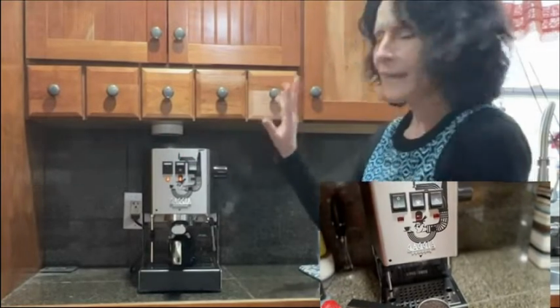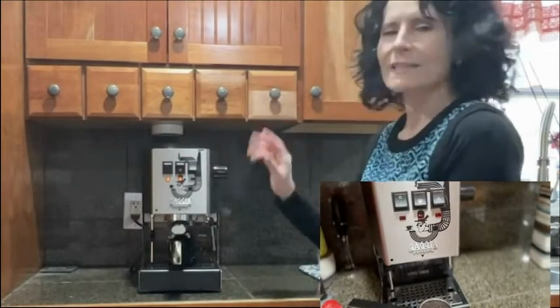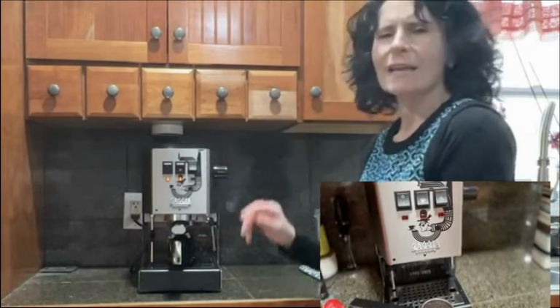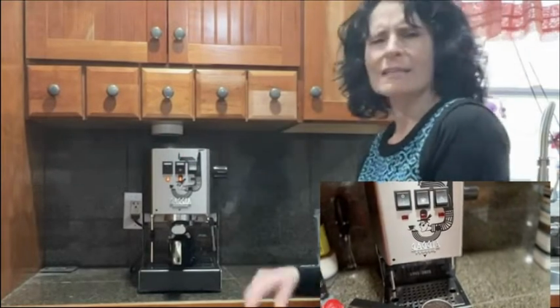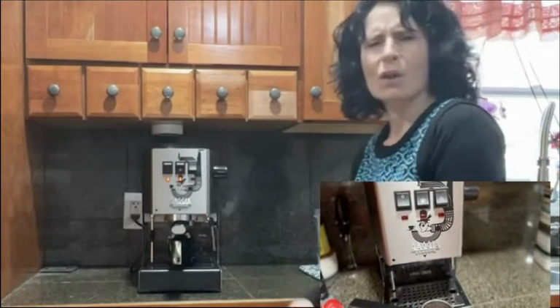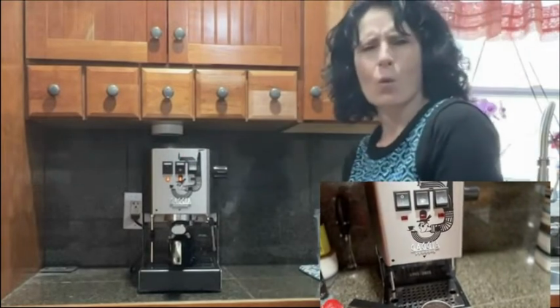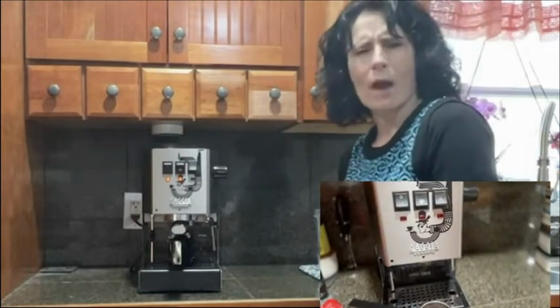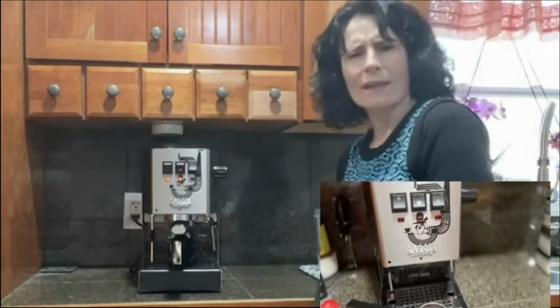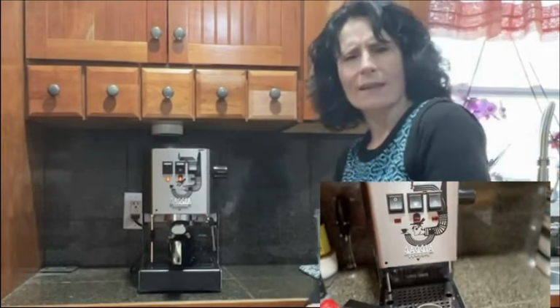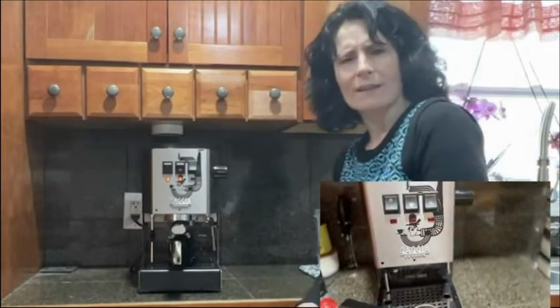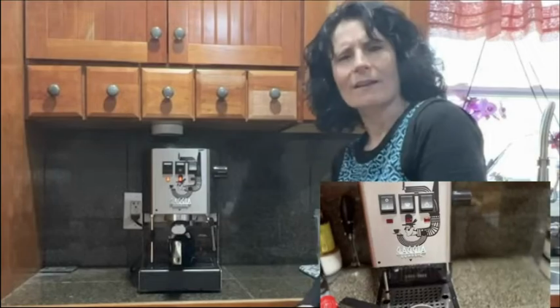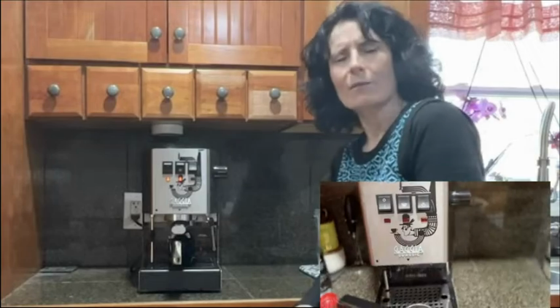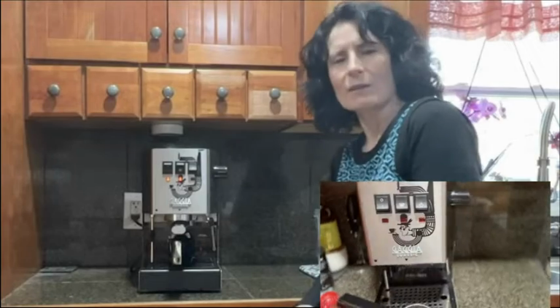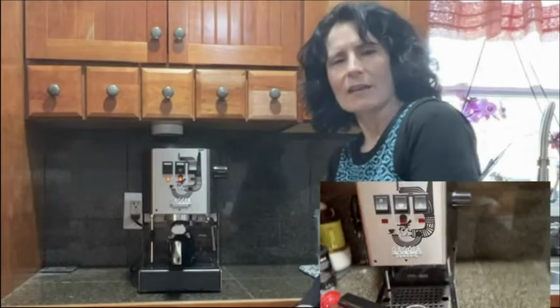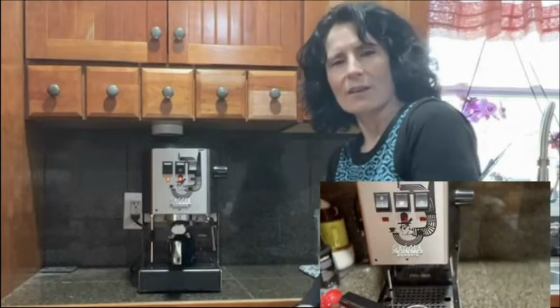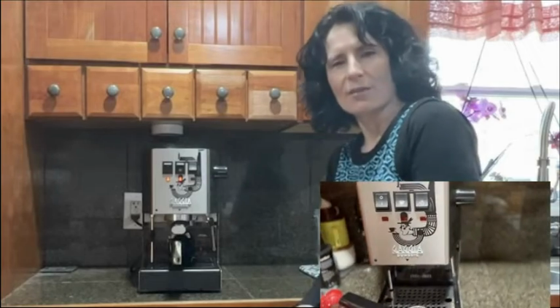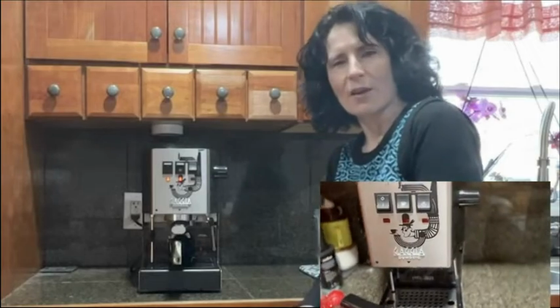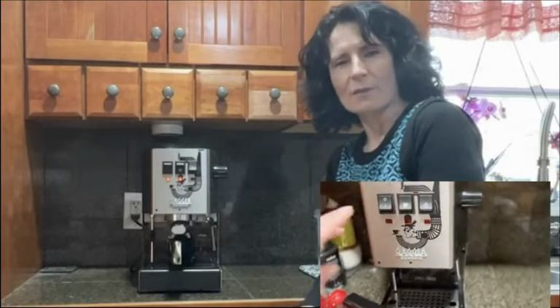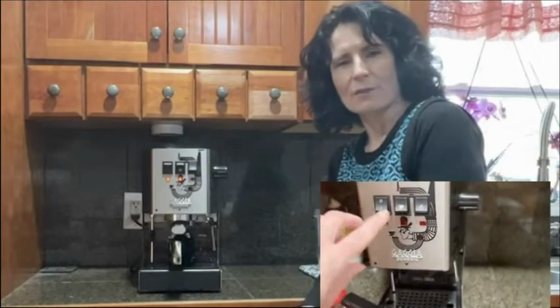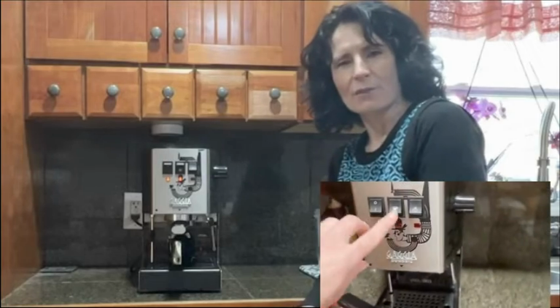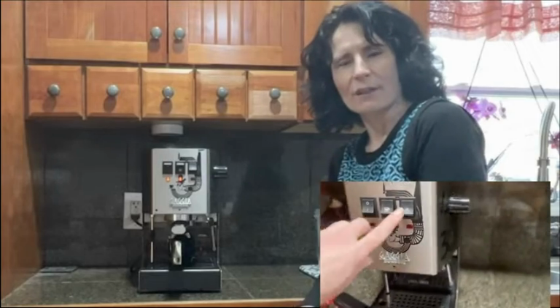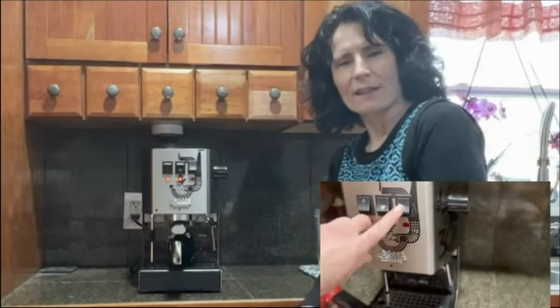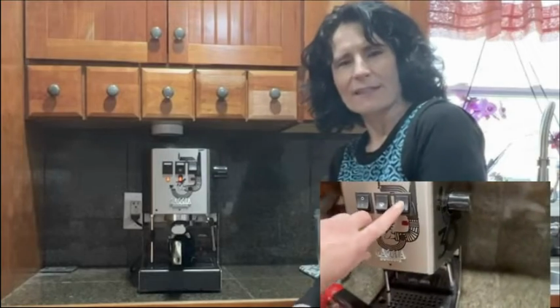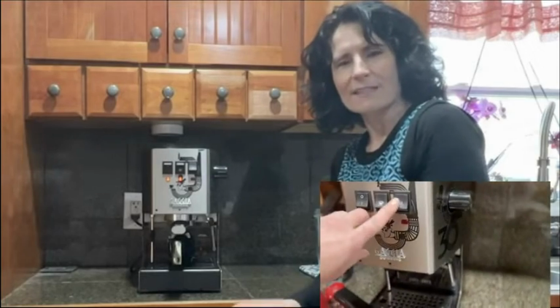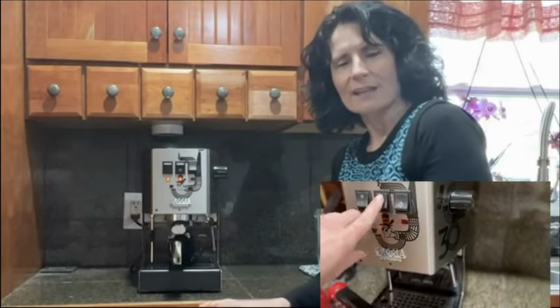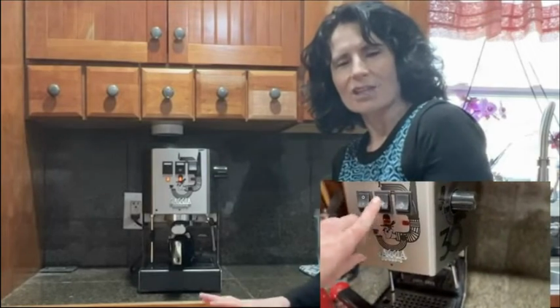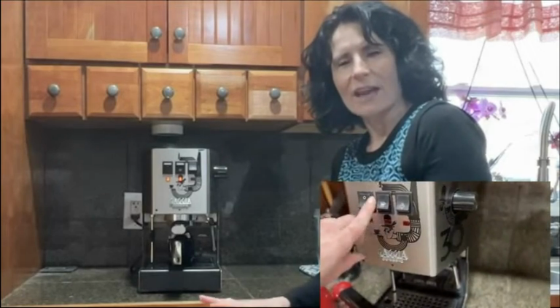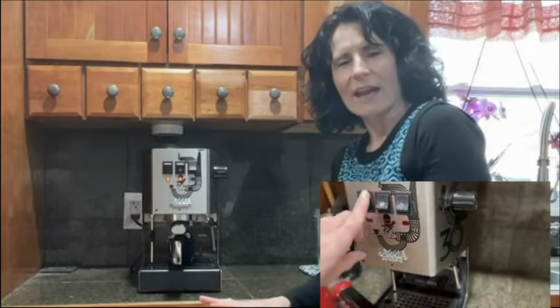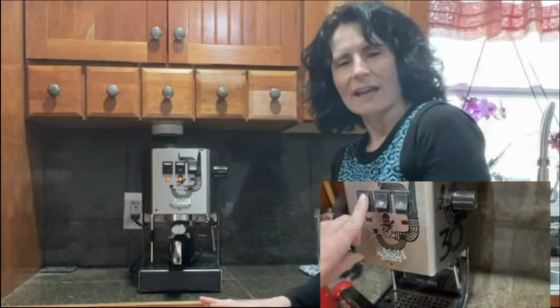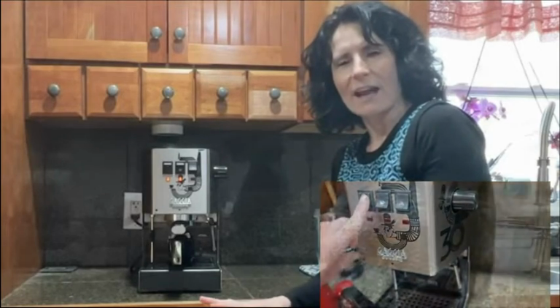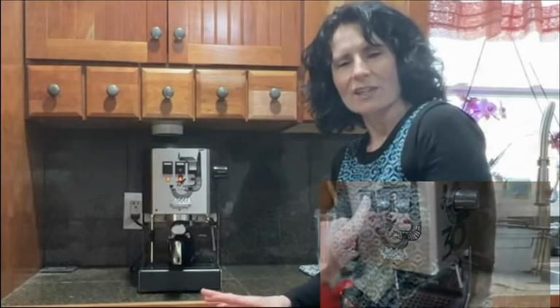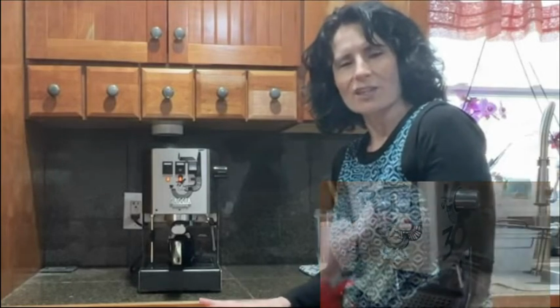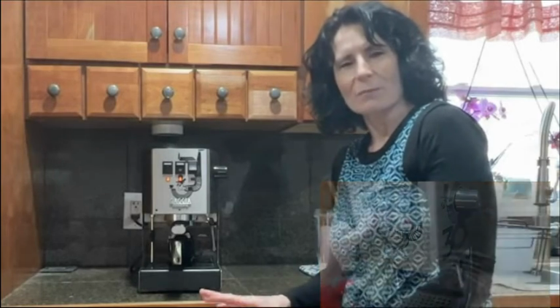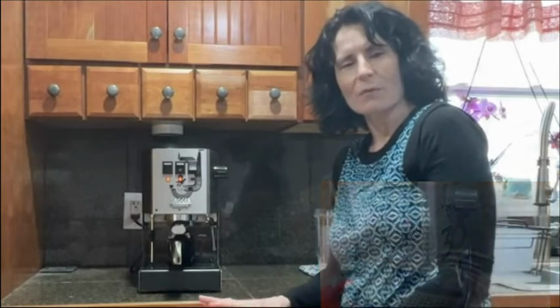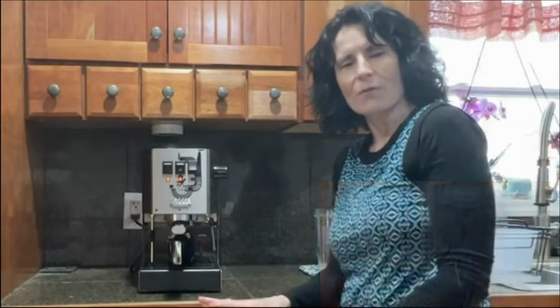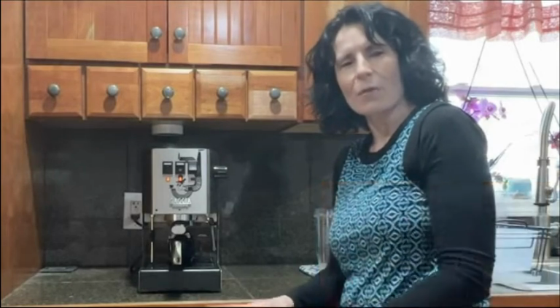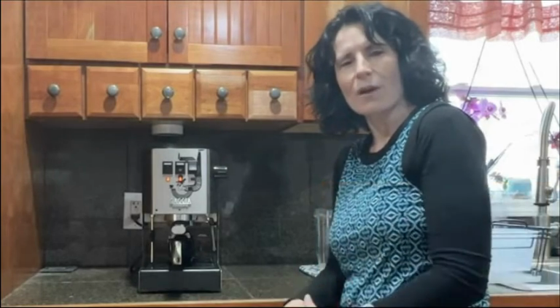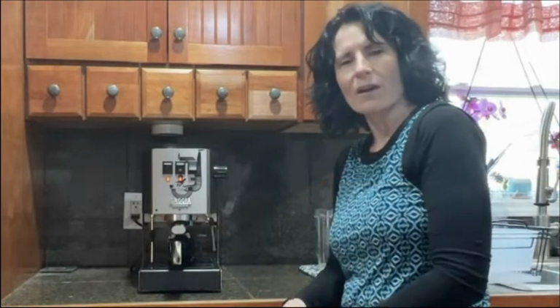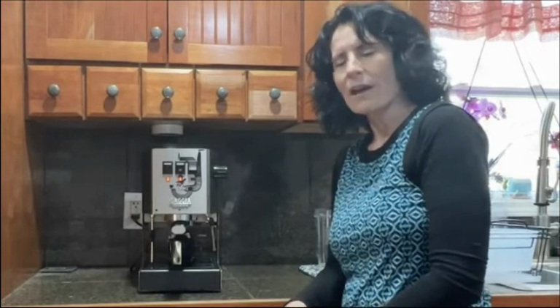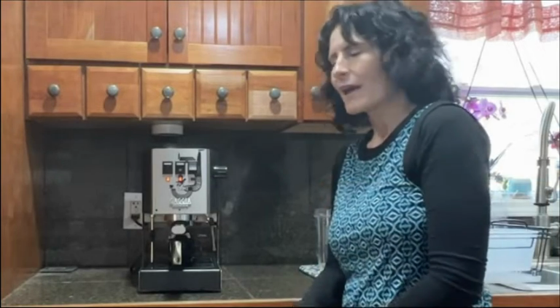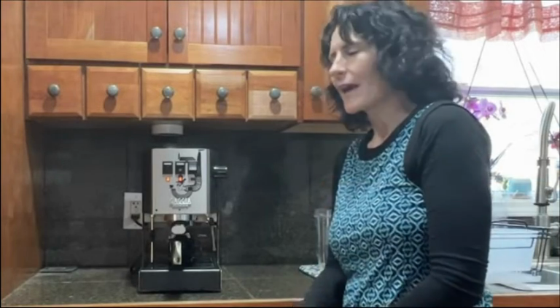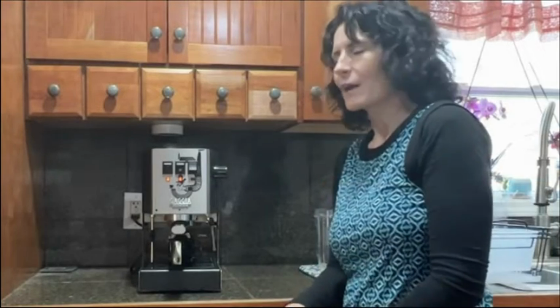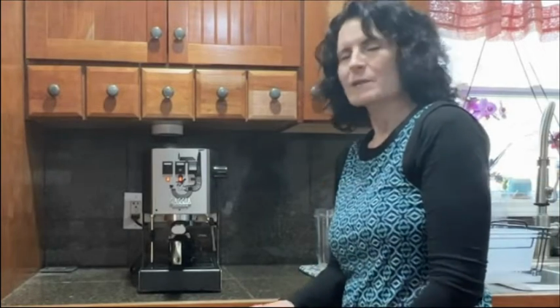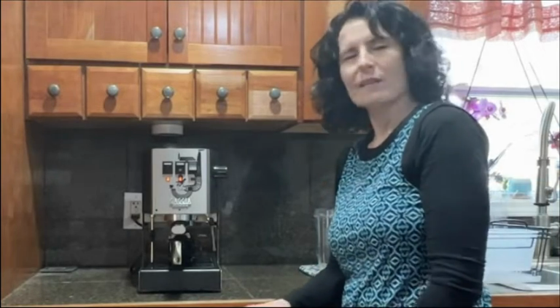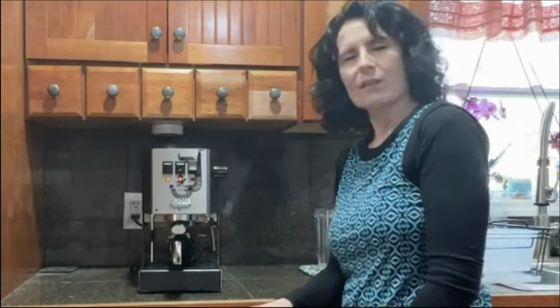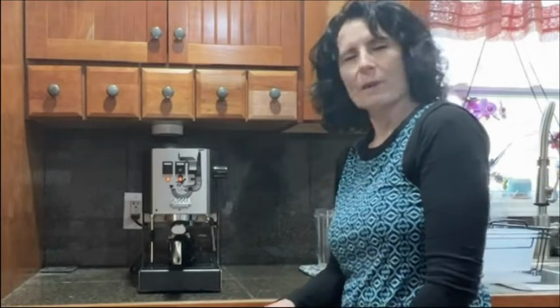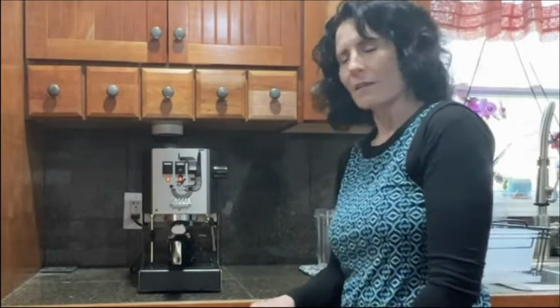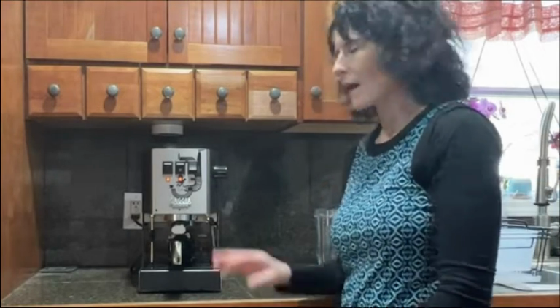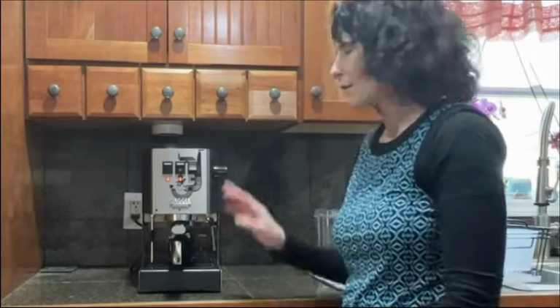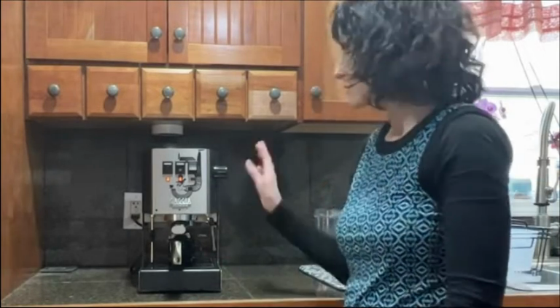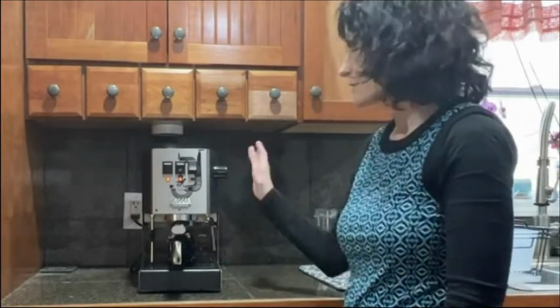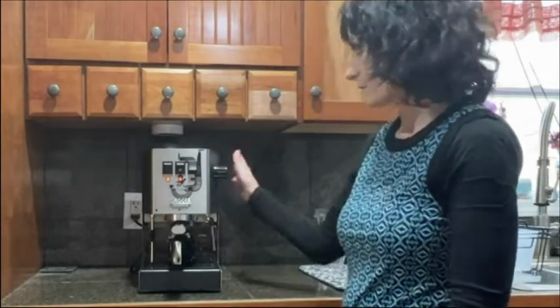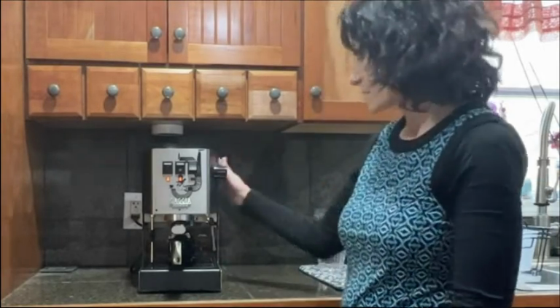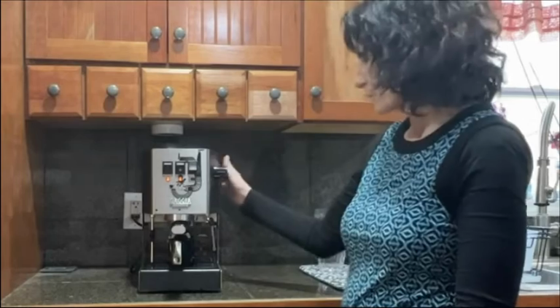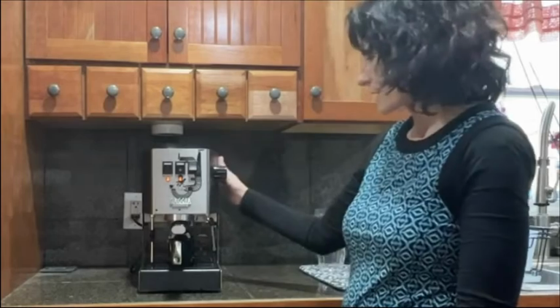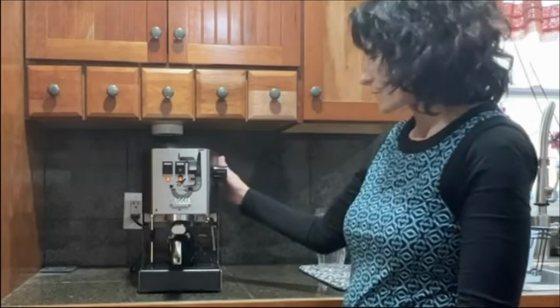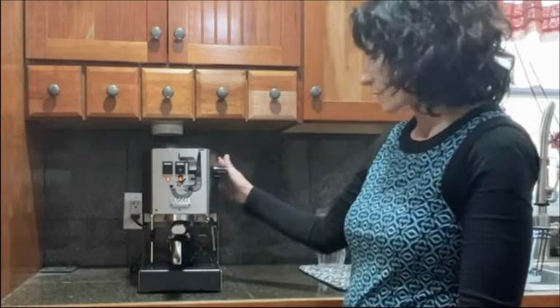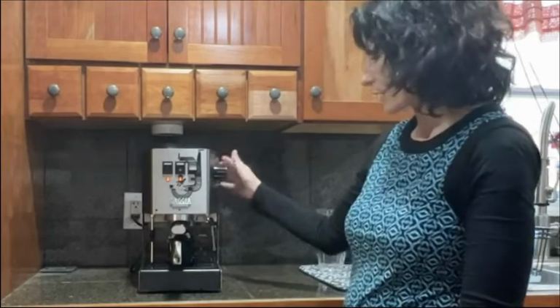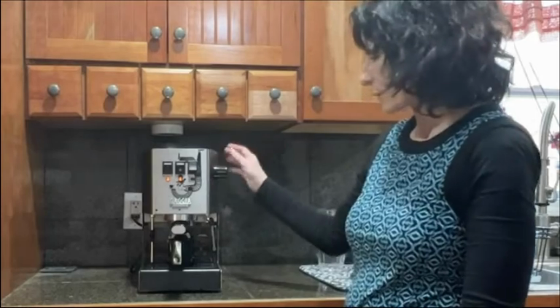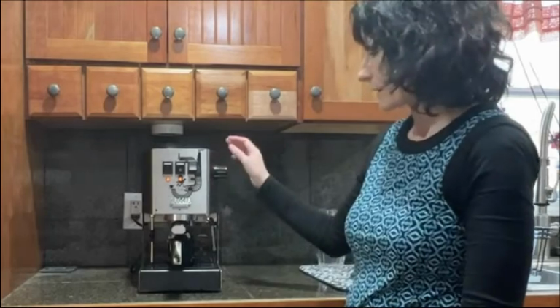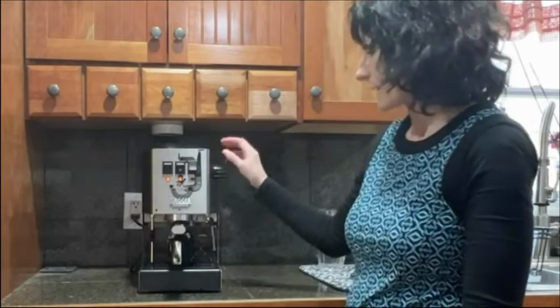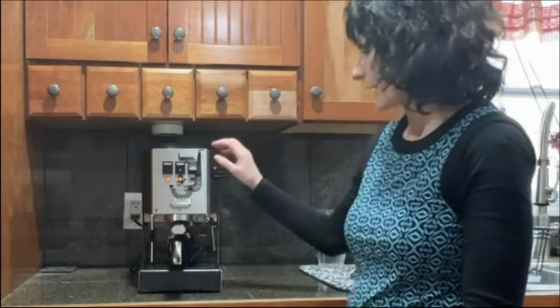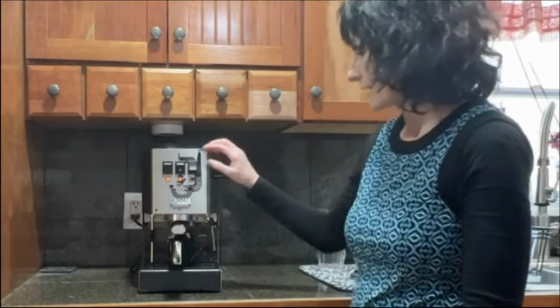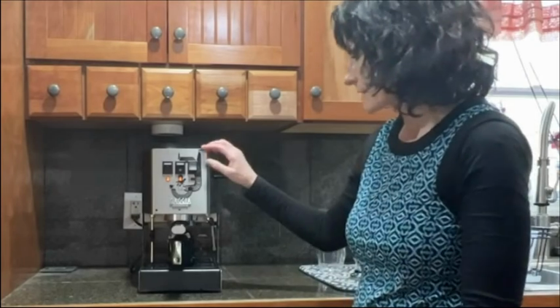It's nice and quiet, which I thought was a really nice touch. I had a Gaggia before and it was a little bit louder, so this one is really, really nice.